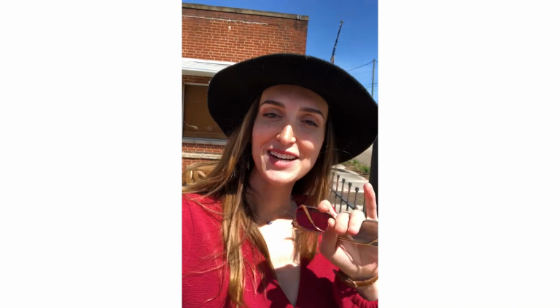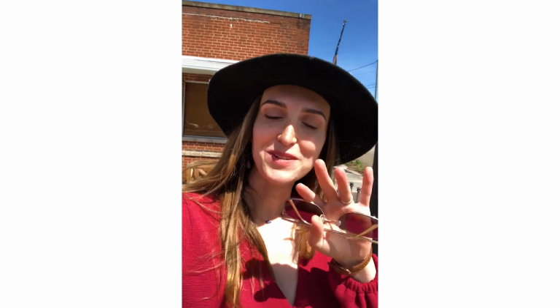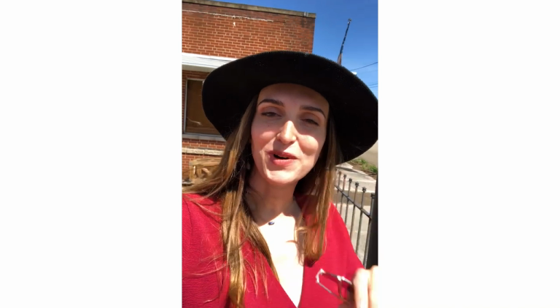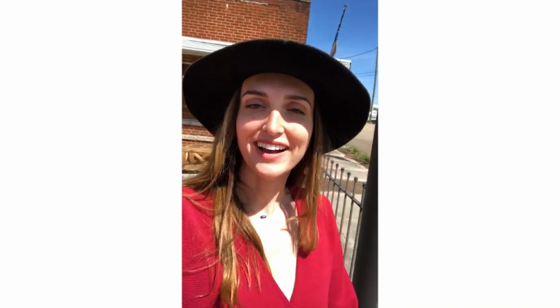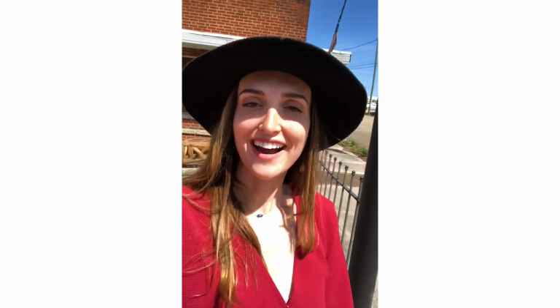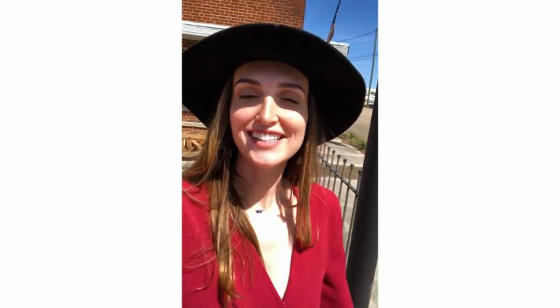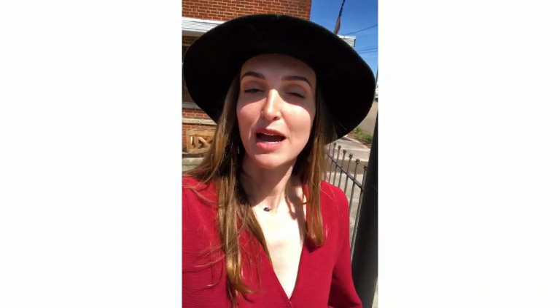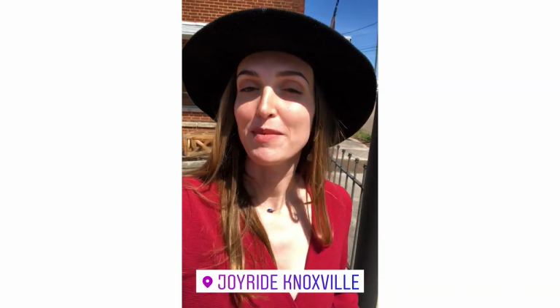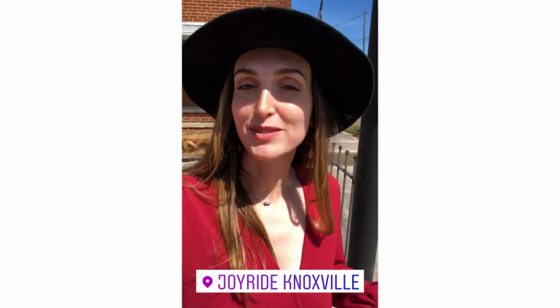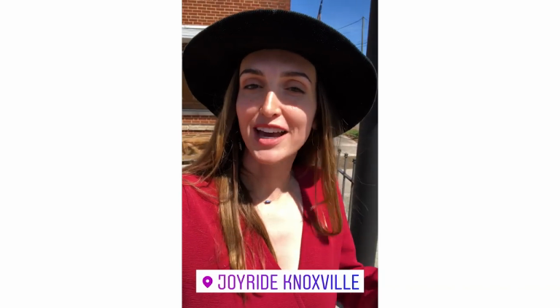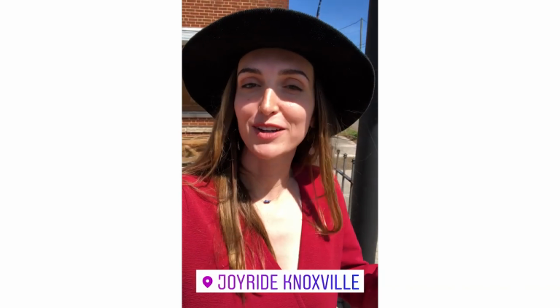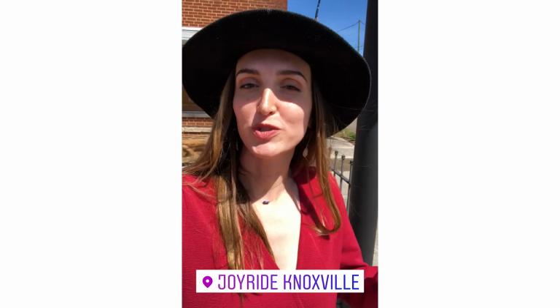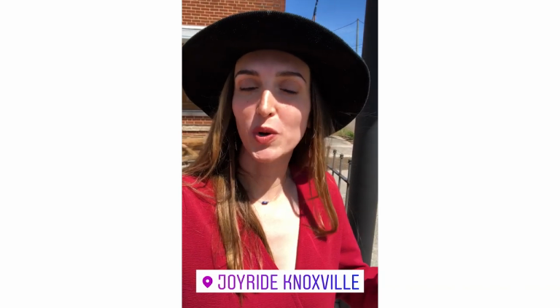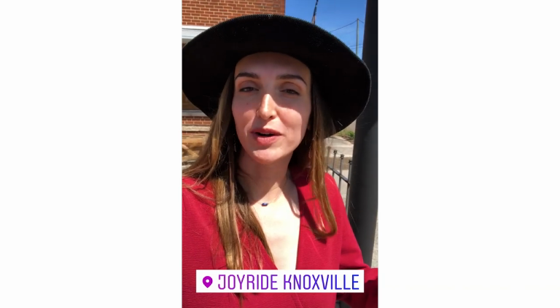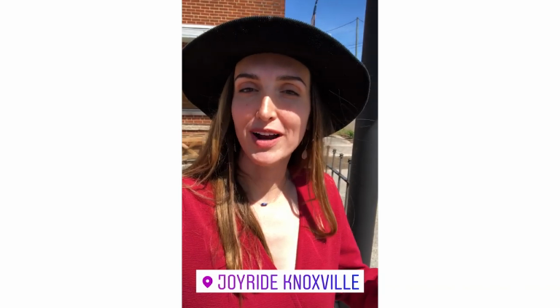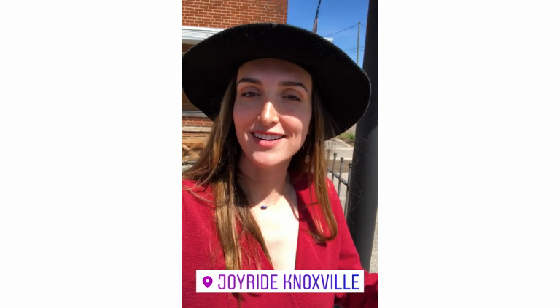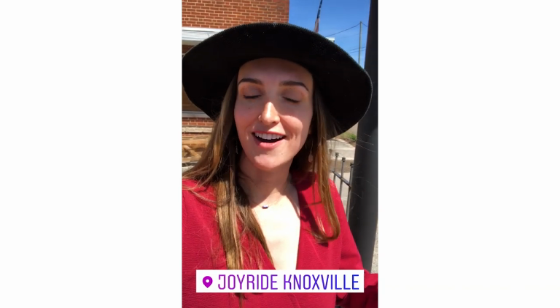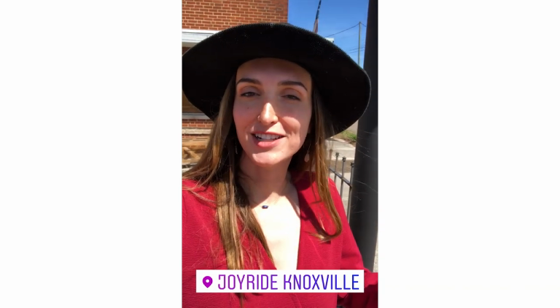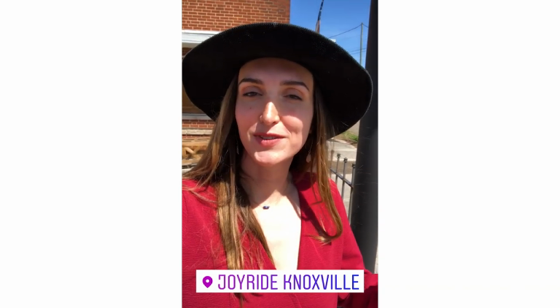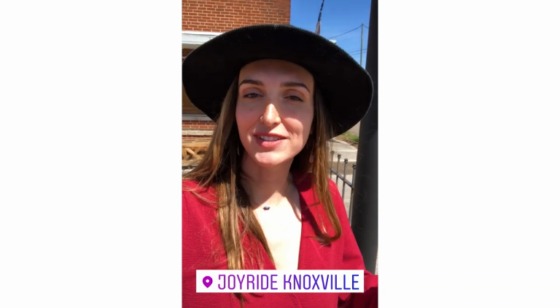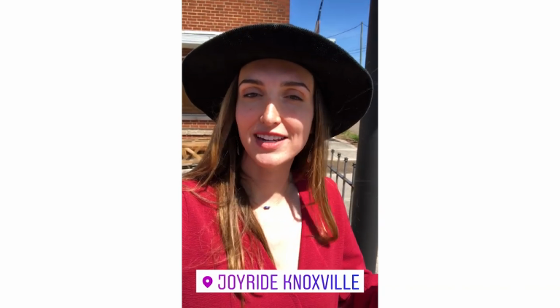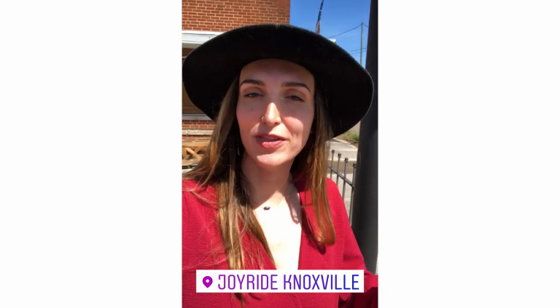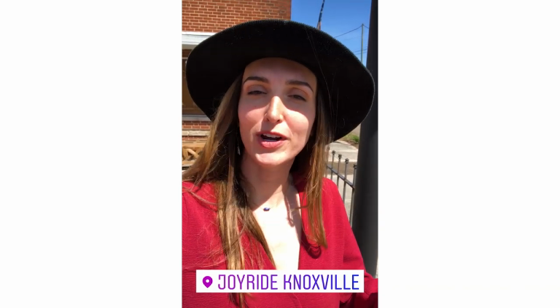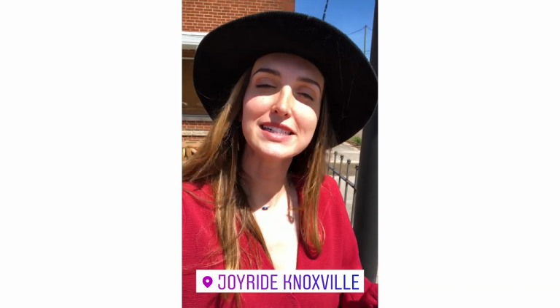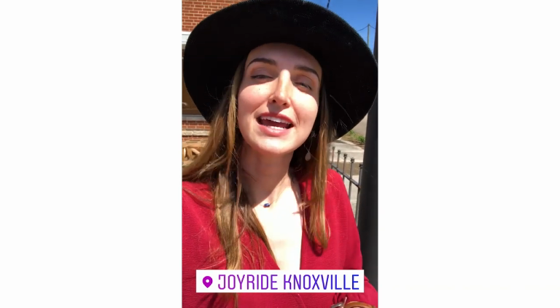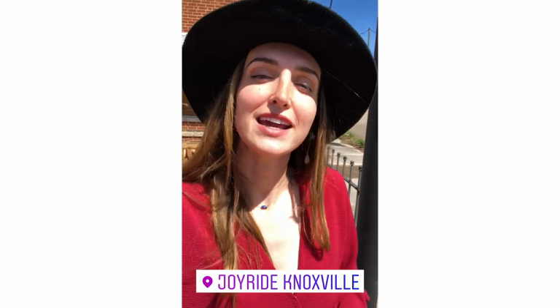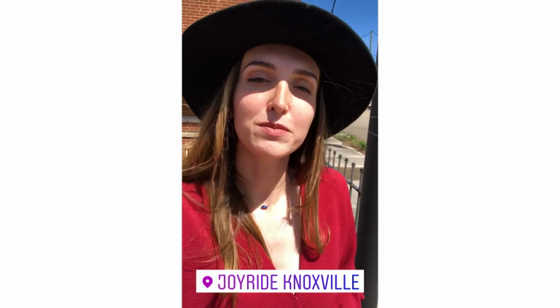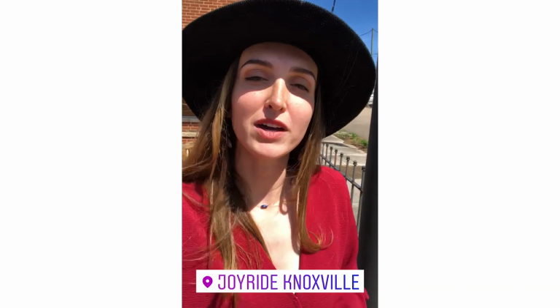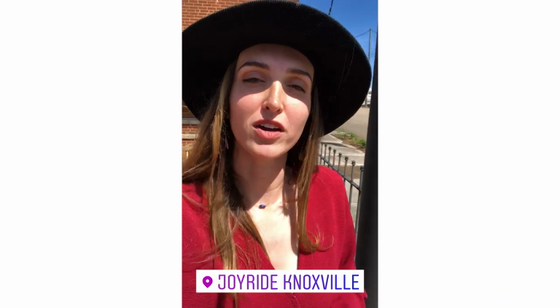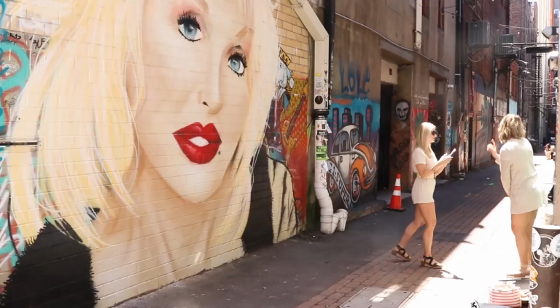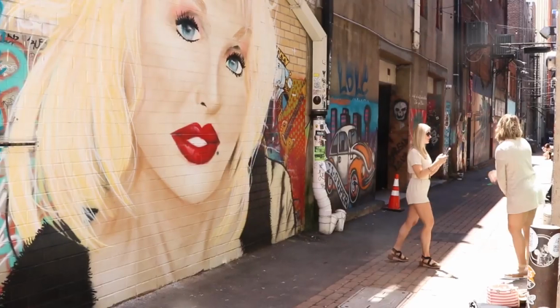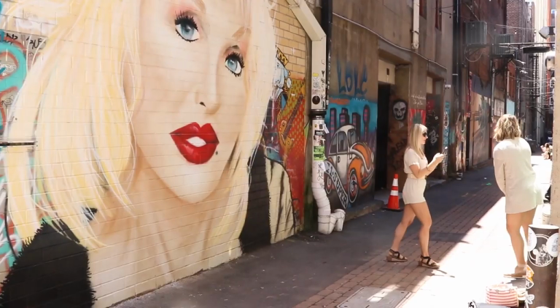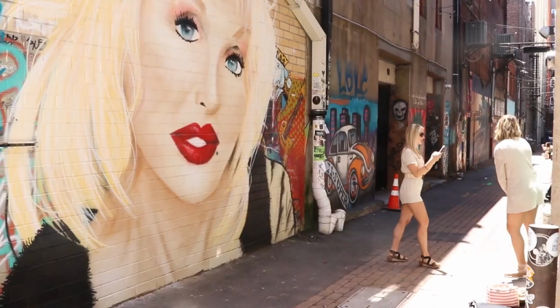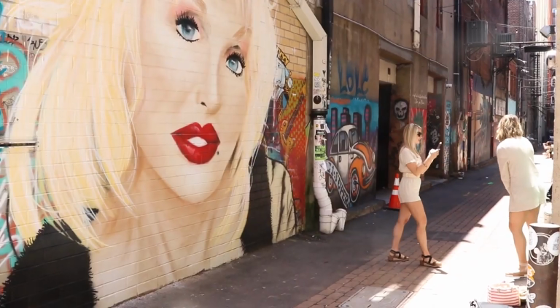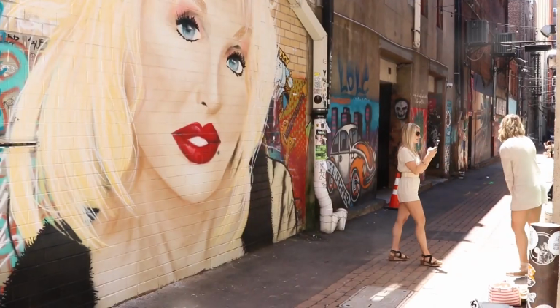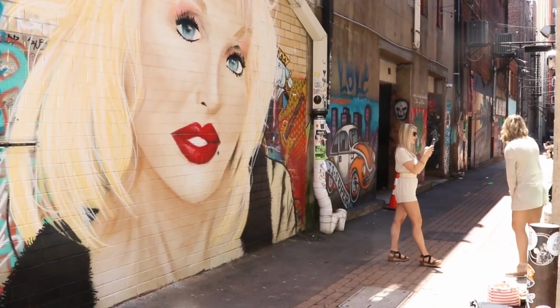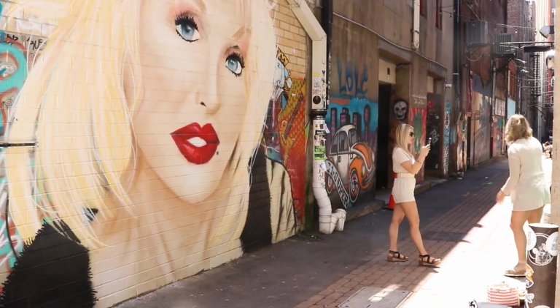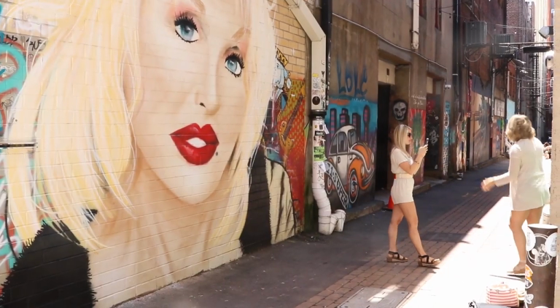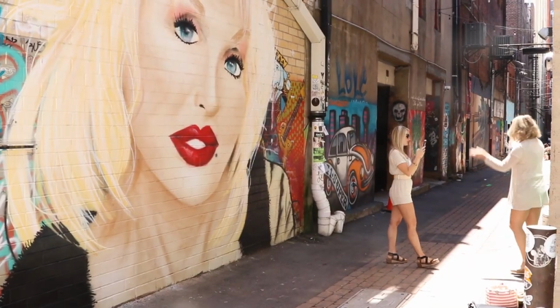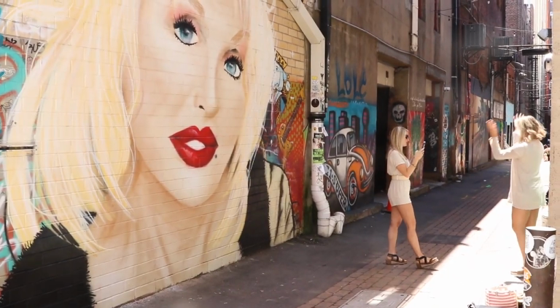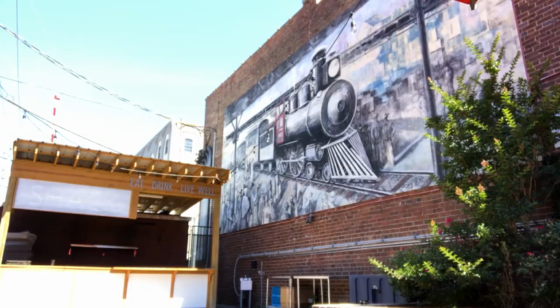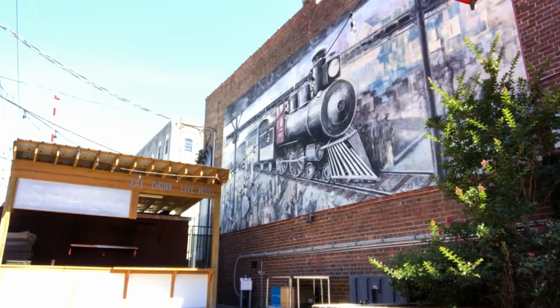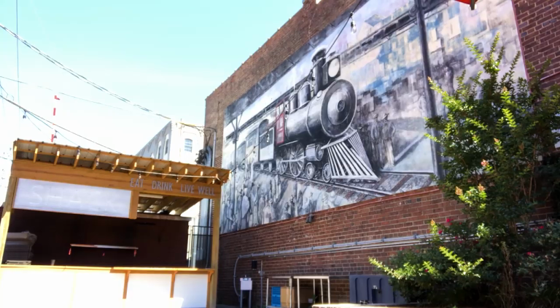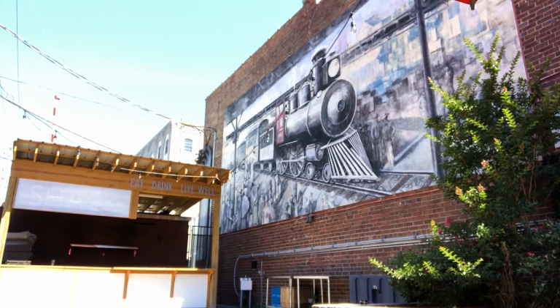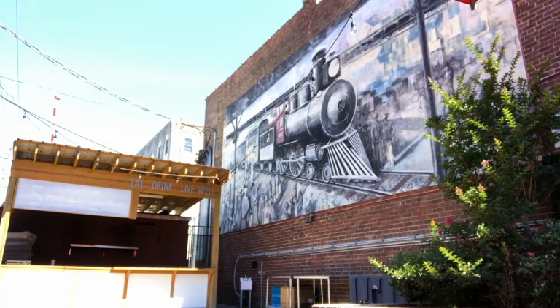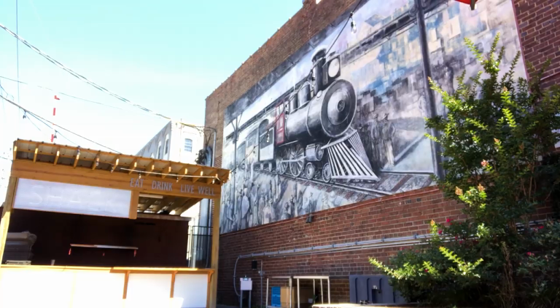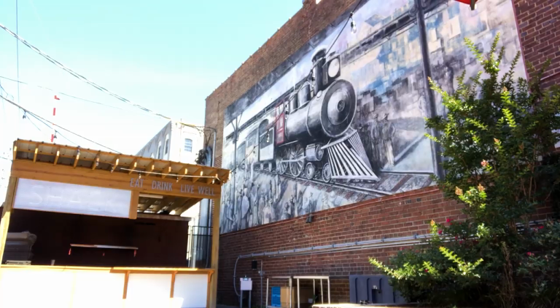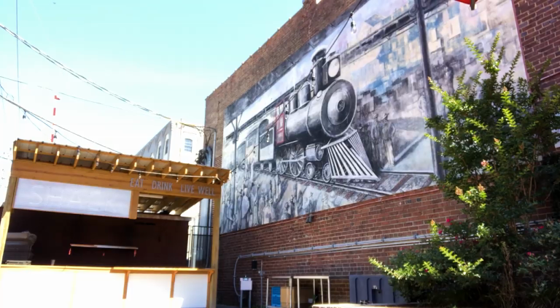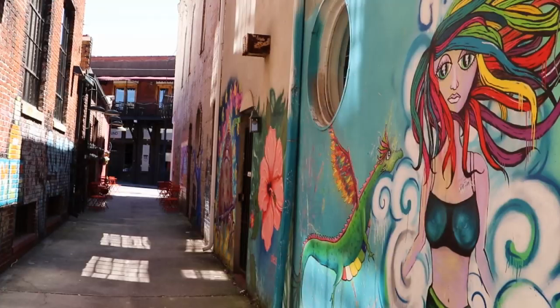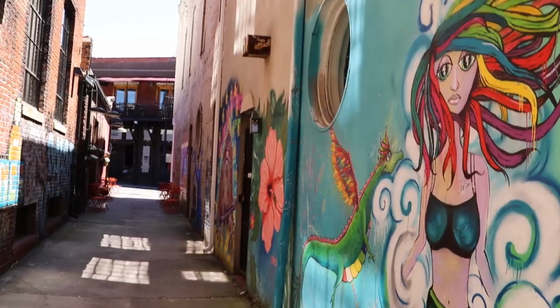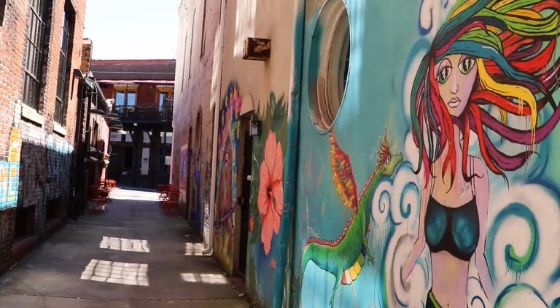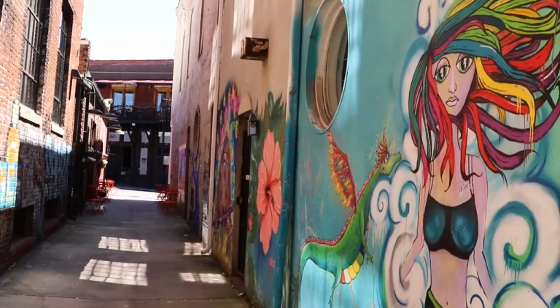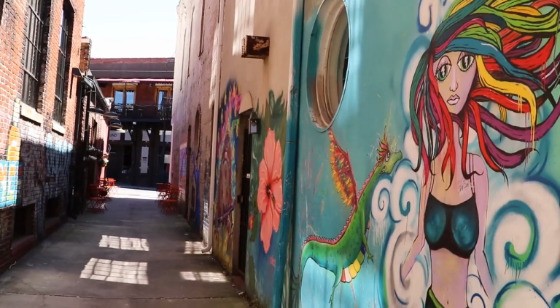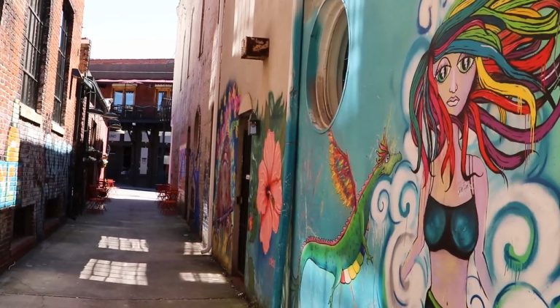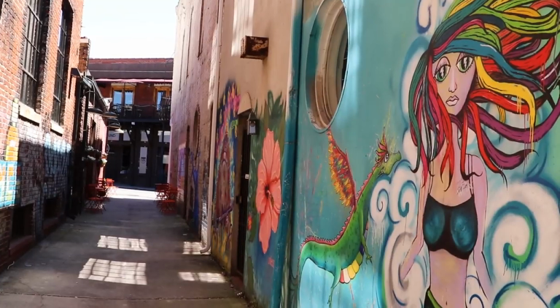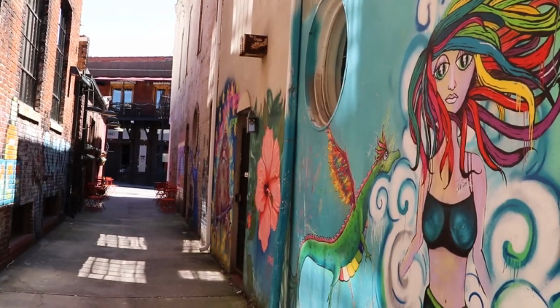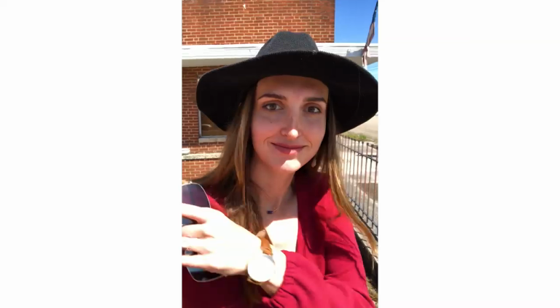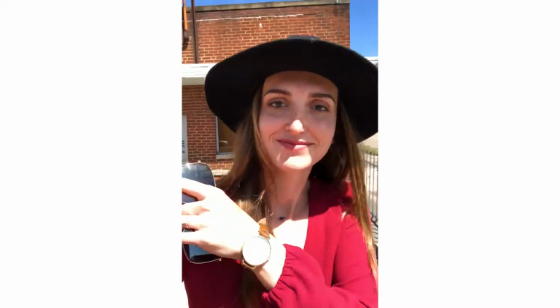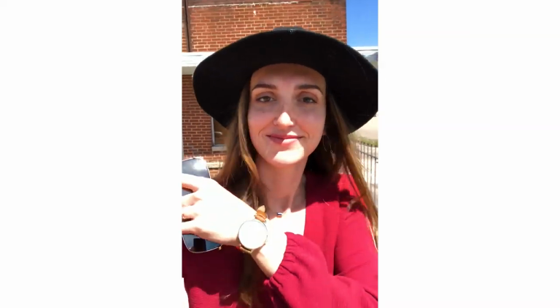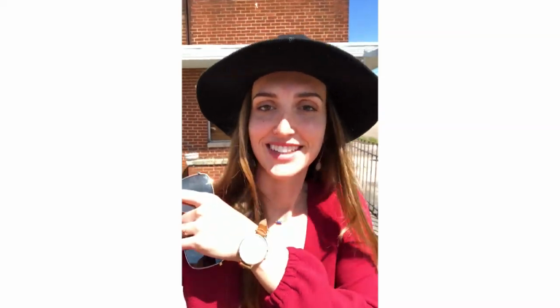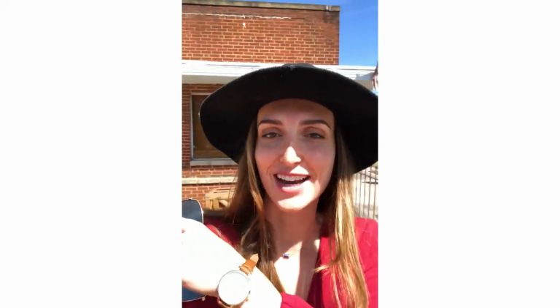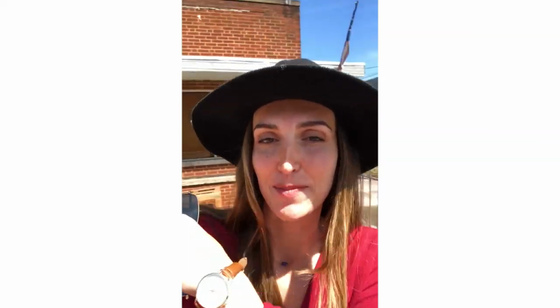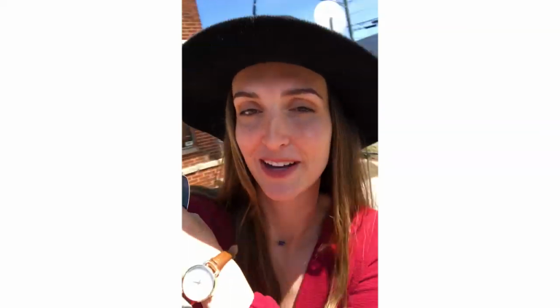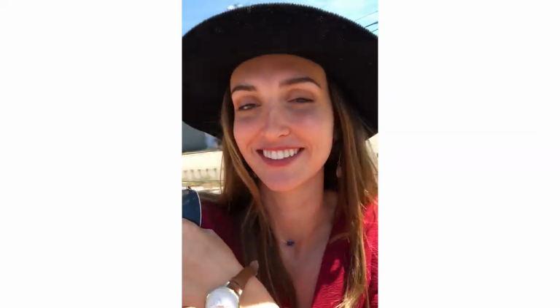Good morning guys. I'm outside of Joyride Knoxville today. They're going to take me on a tour of the most Instagram-worthy spots in our city today. Let's hop on.